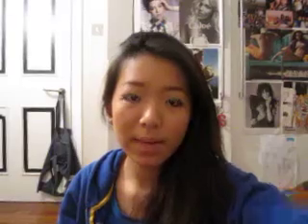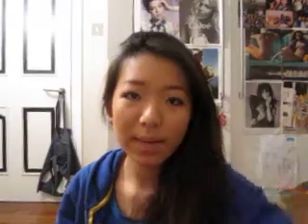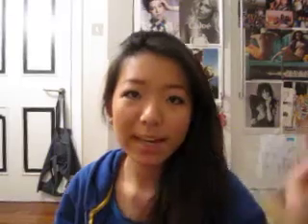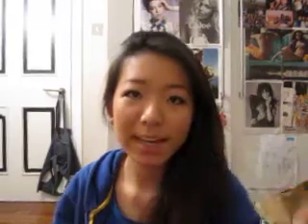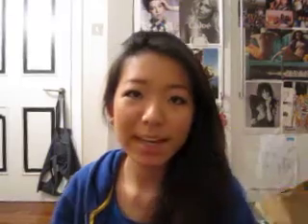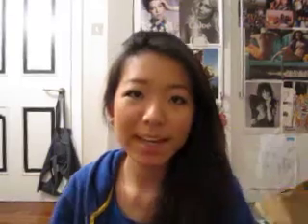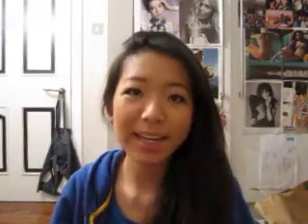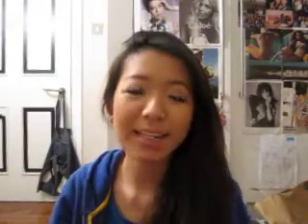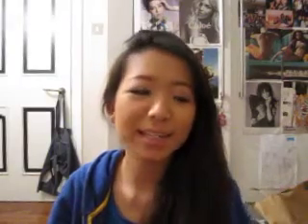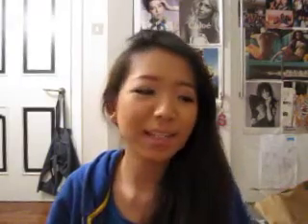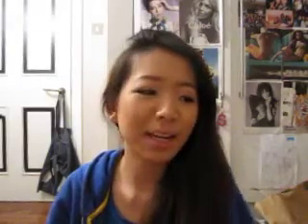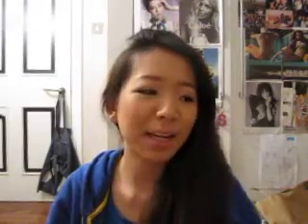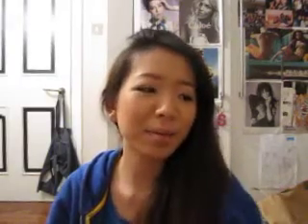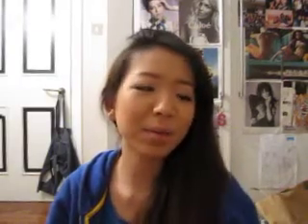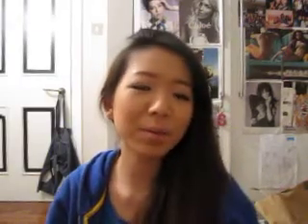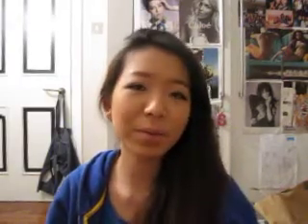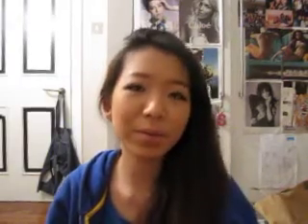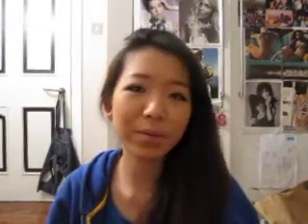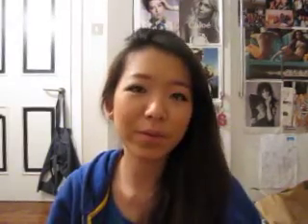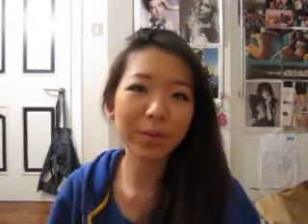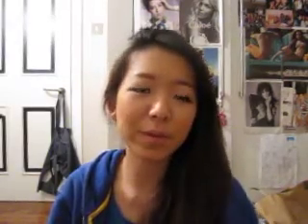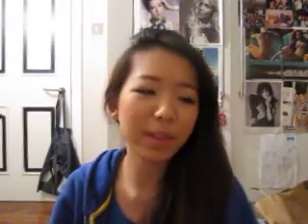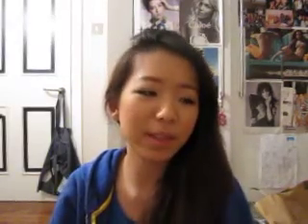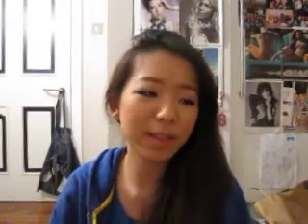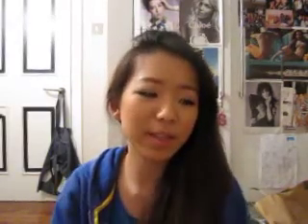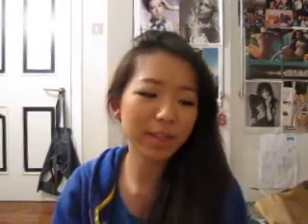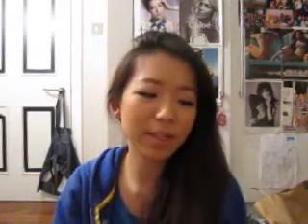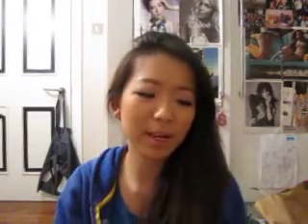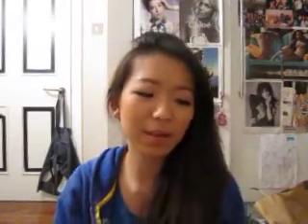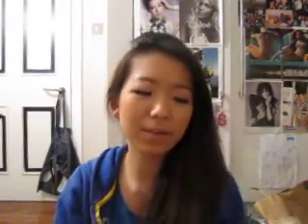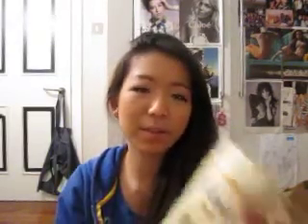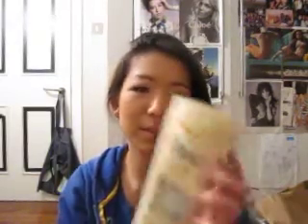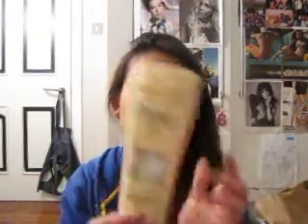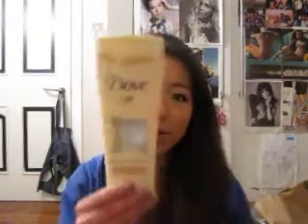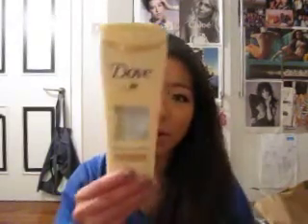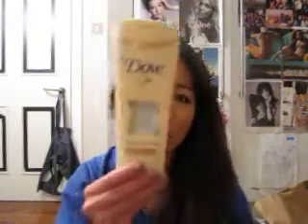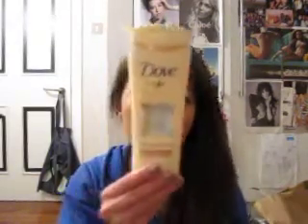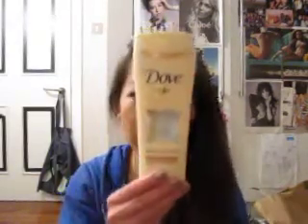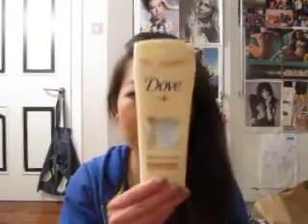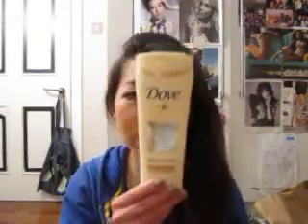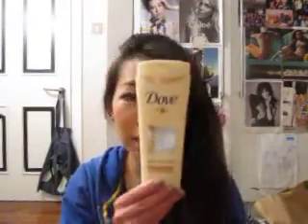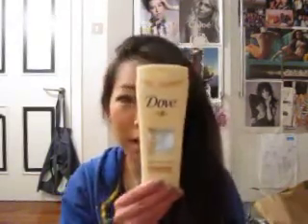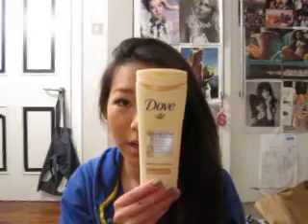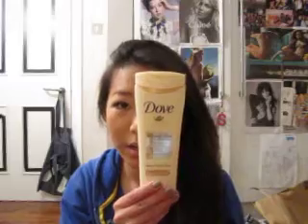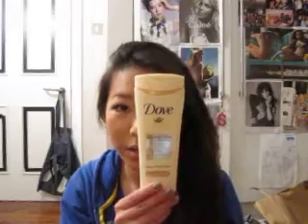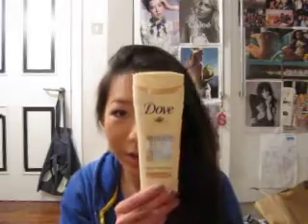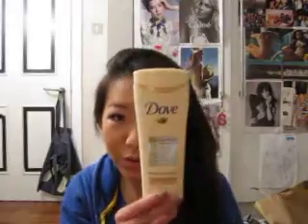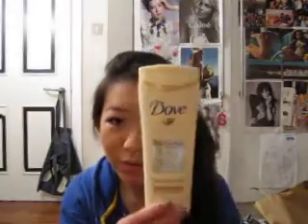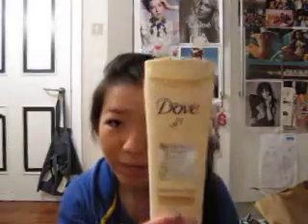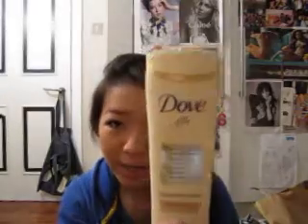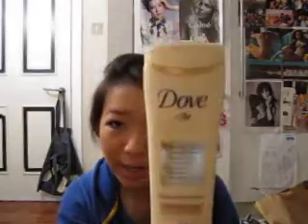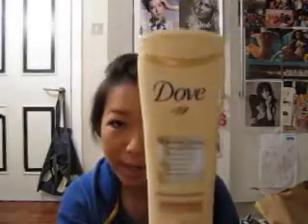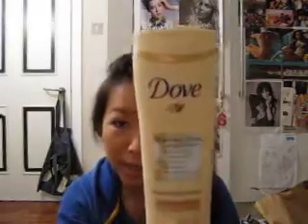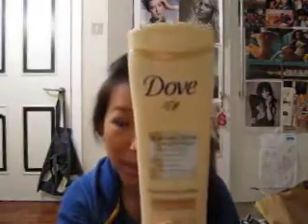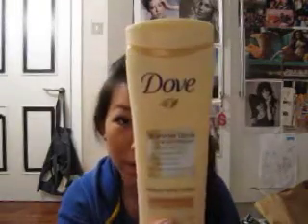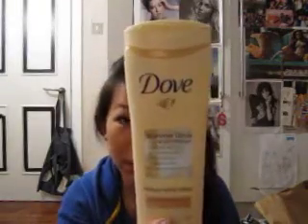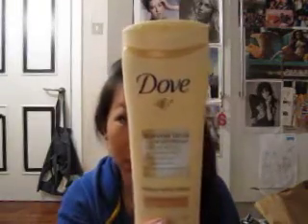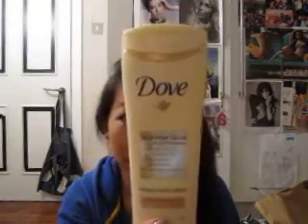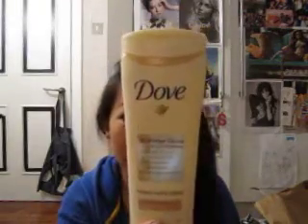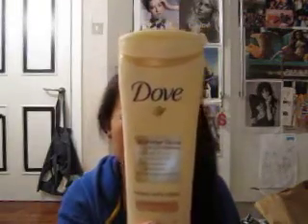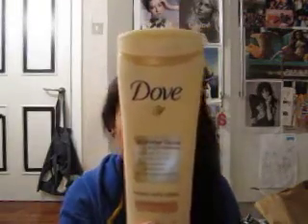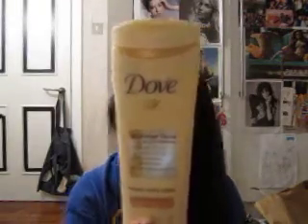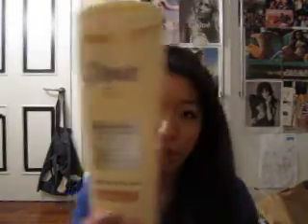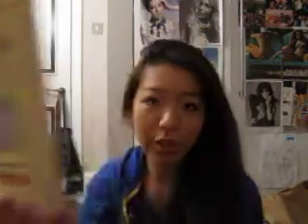Hey guys! Tonight I'm going to be reviewing the Dove Summer Glow Gradual Tanning Body Lotion.